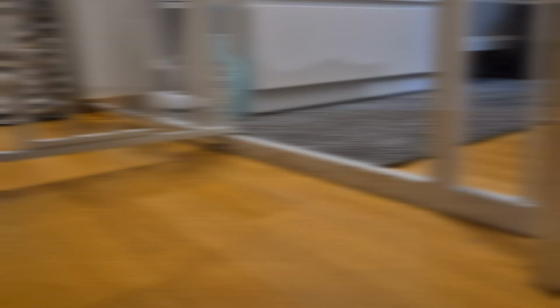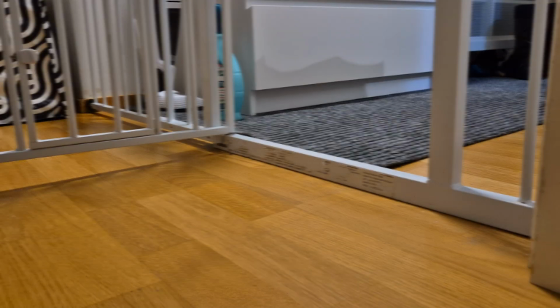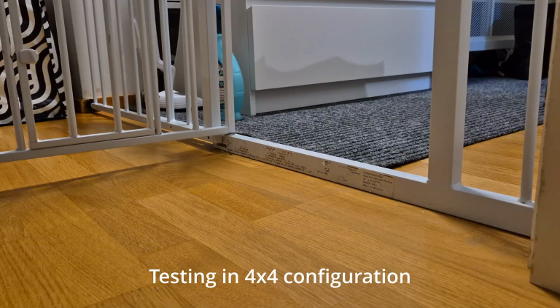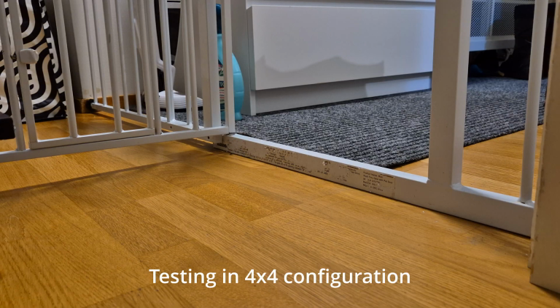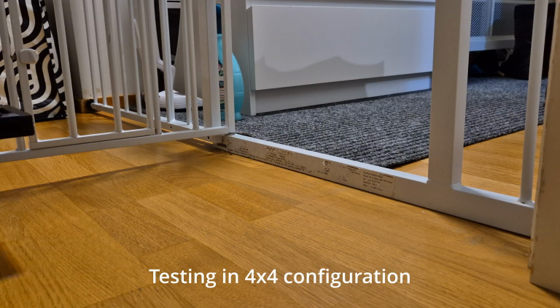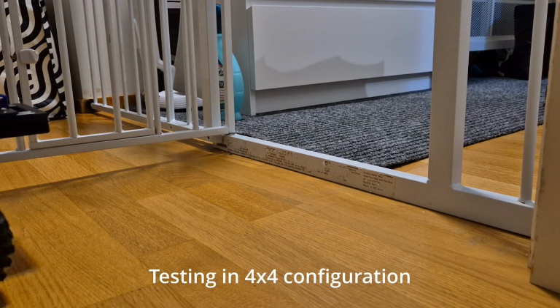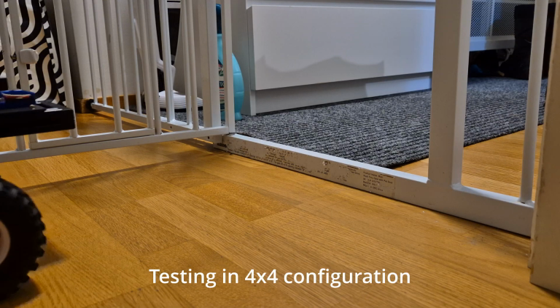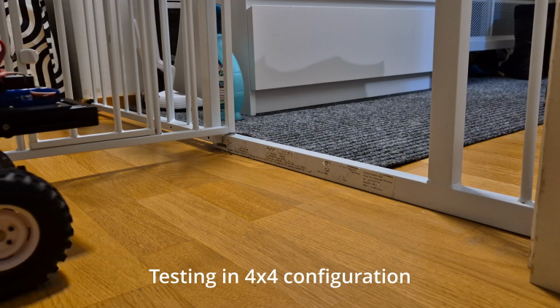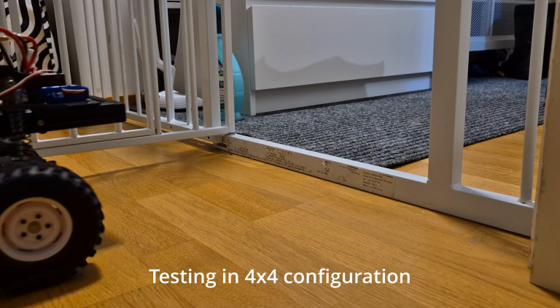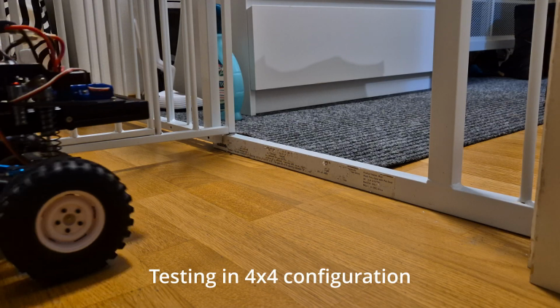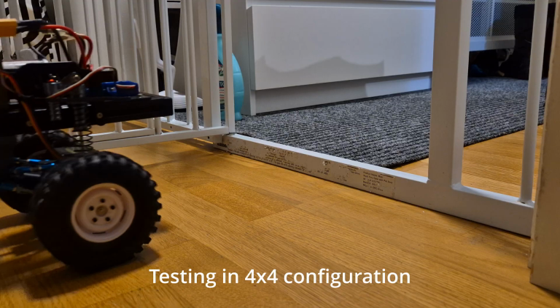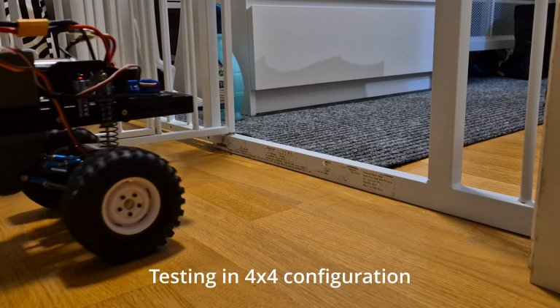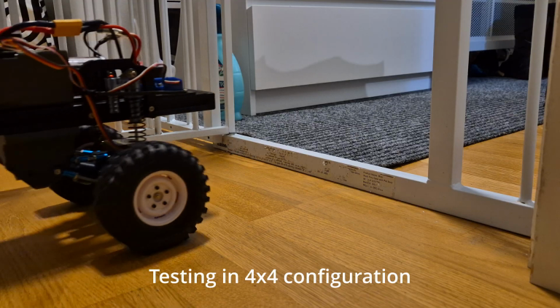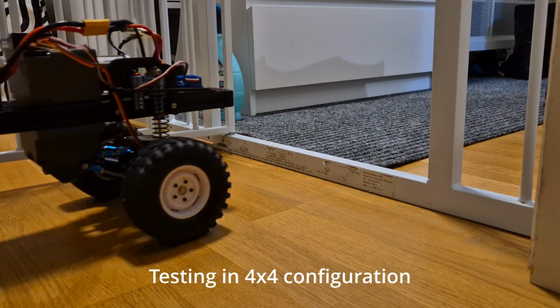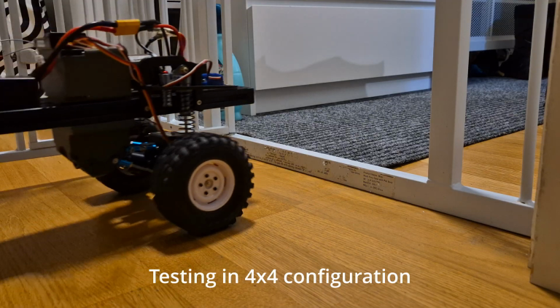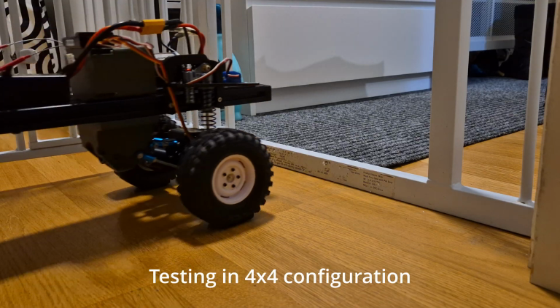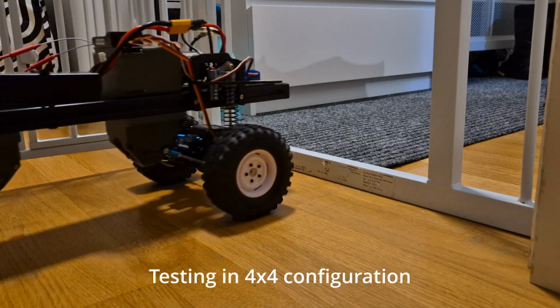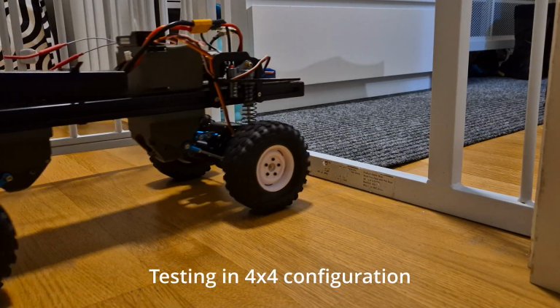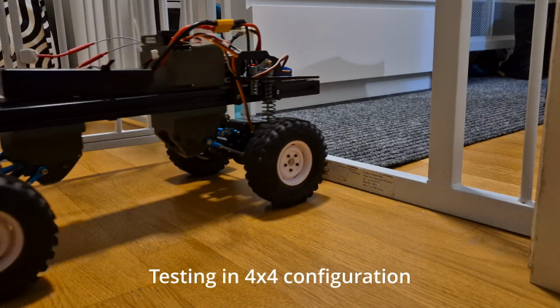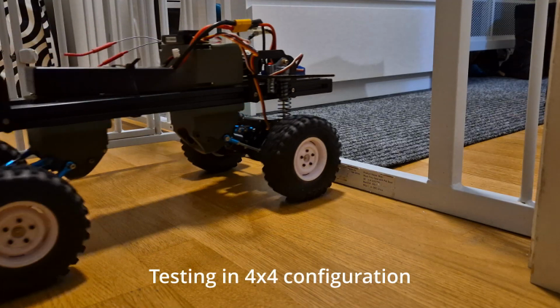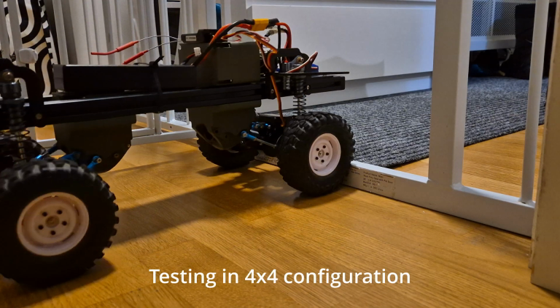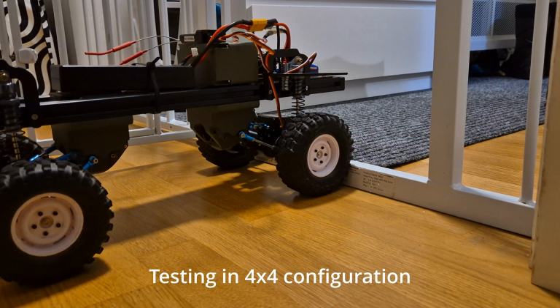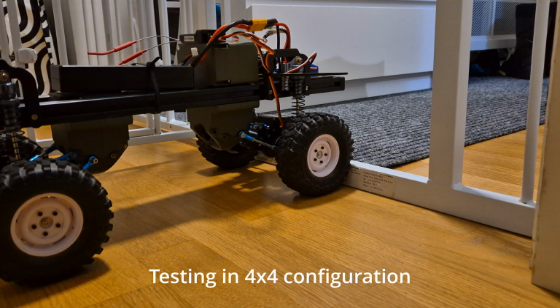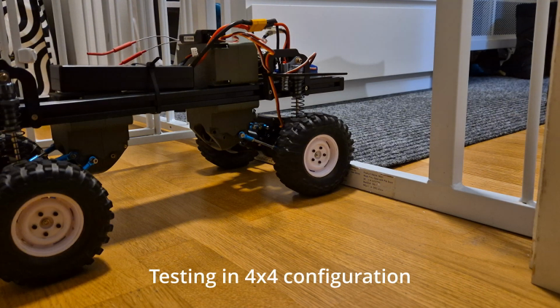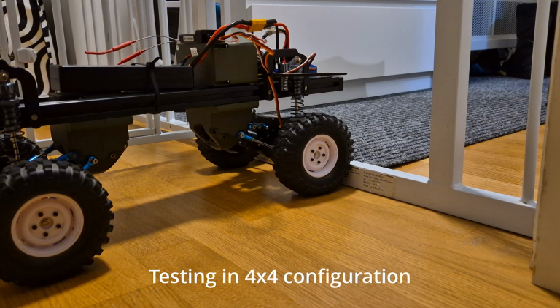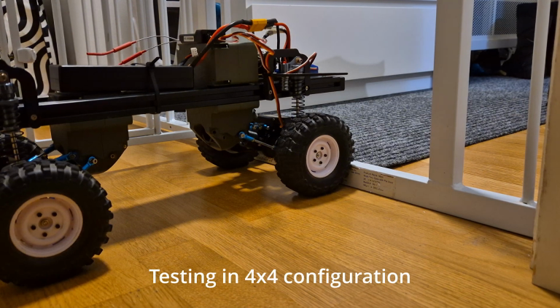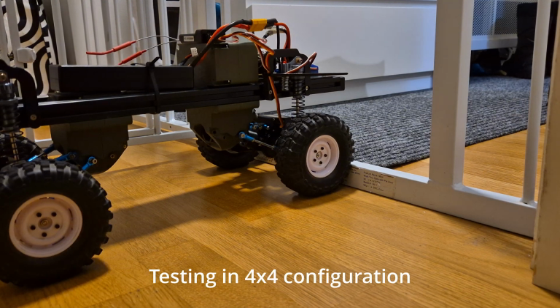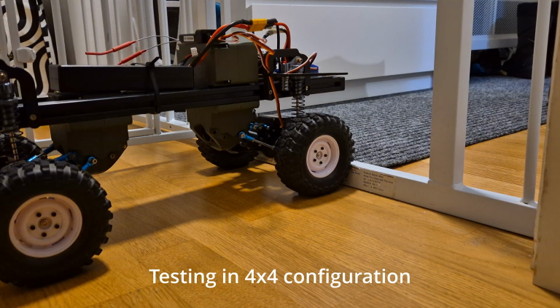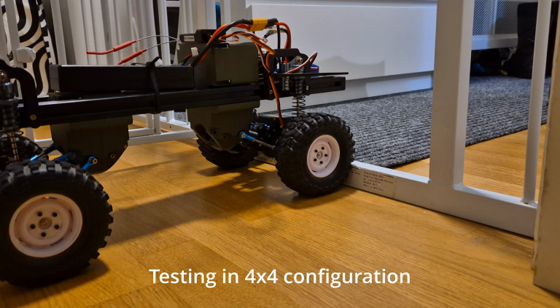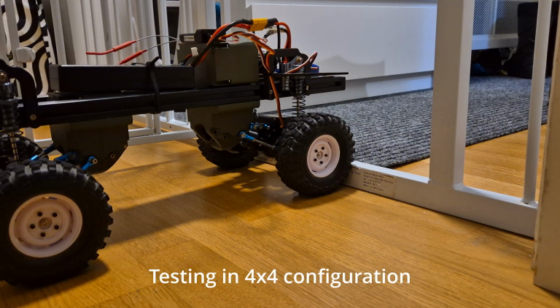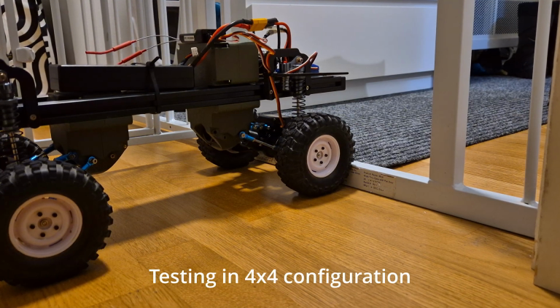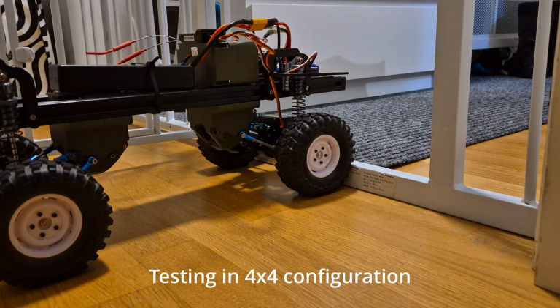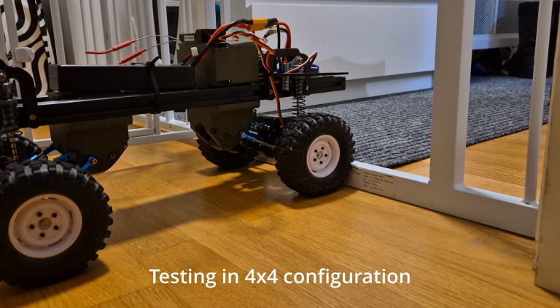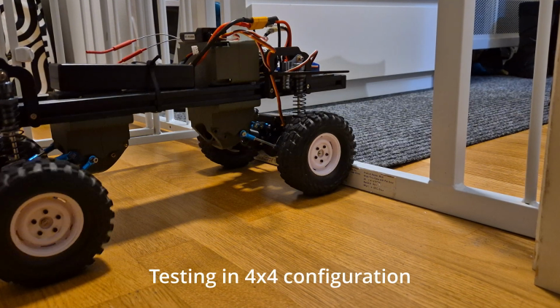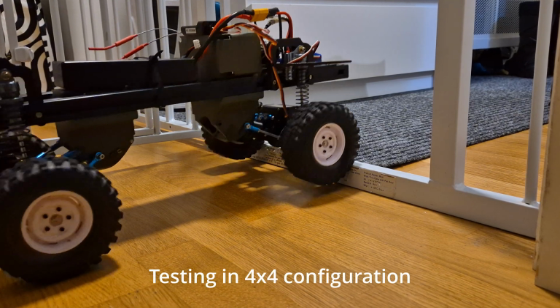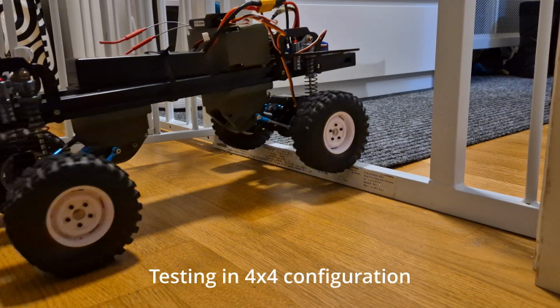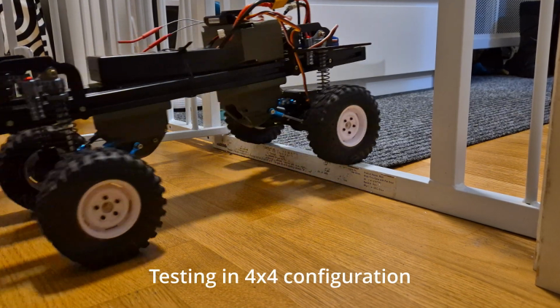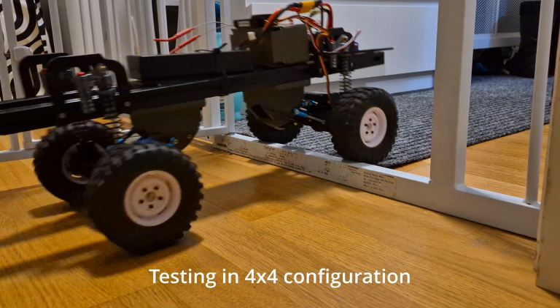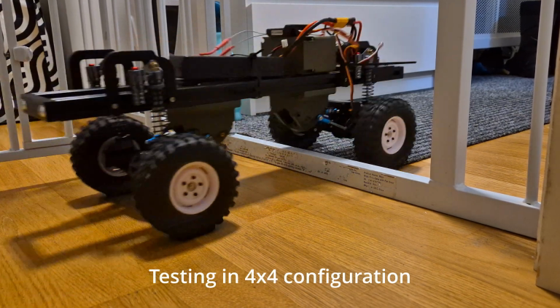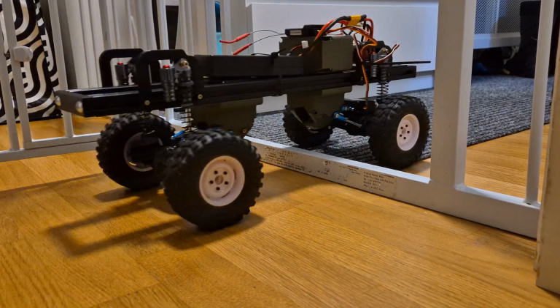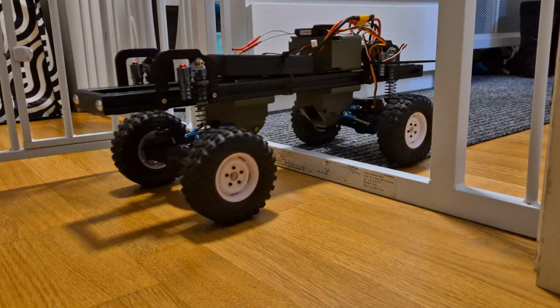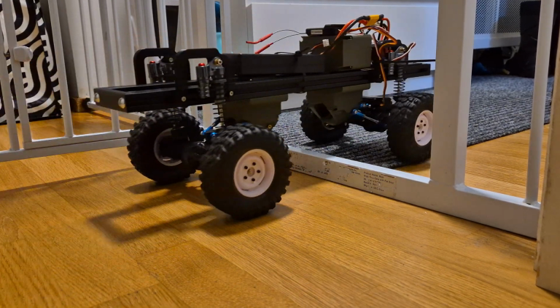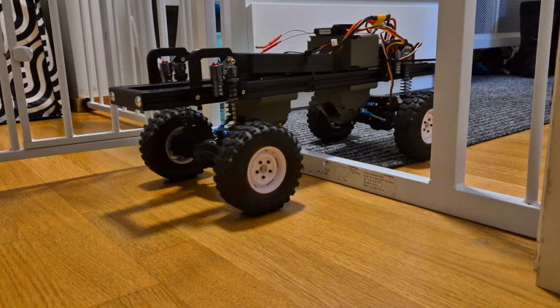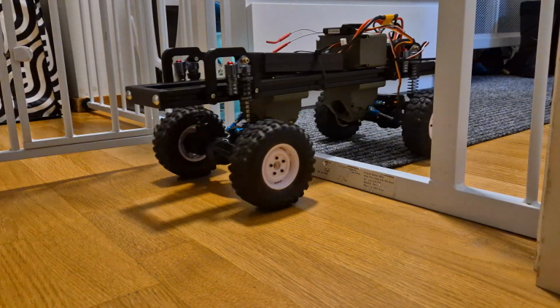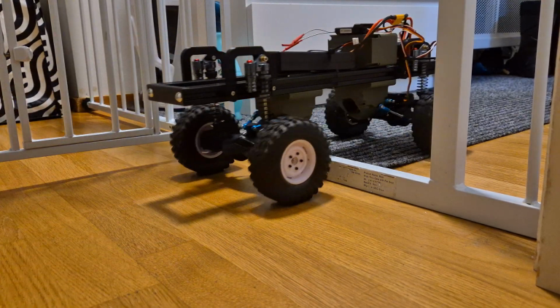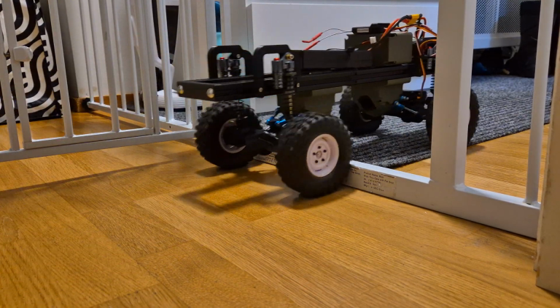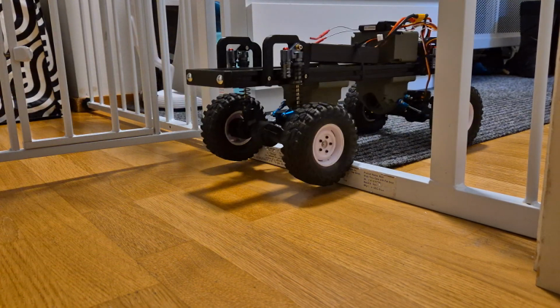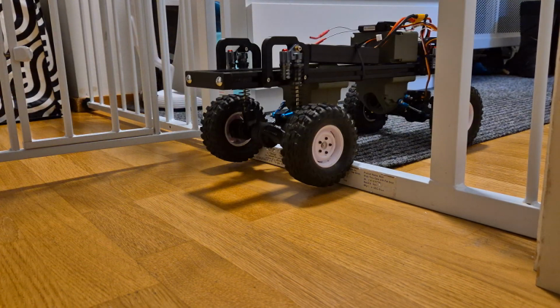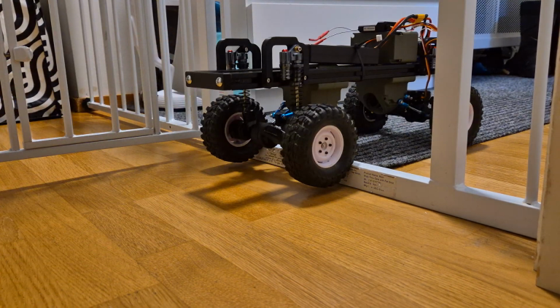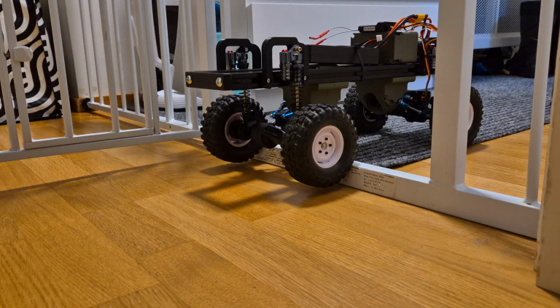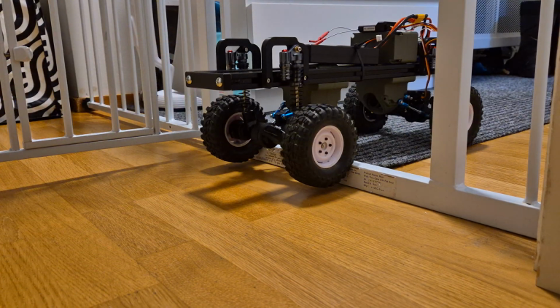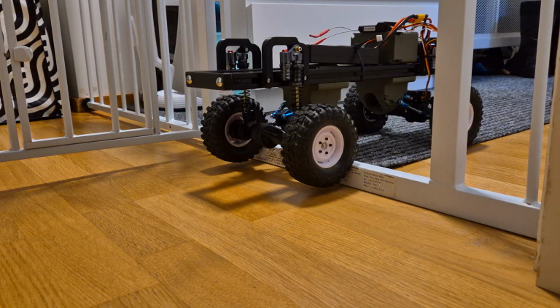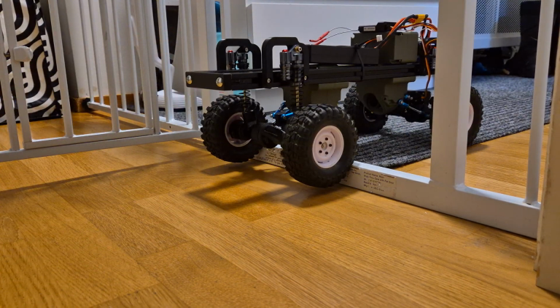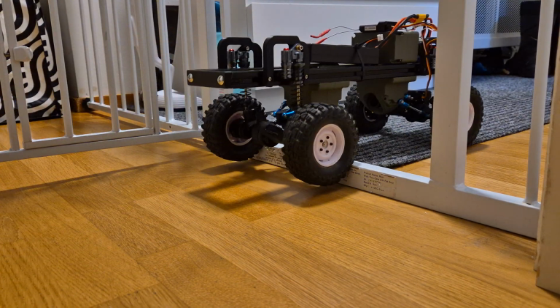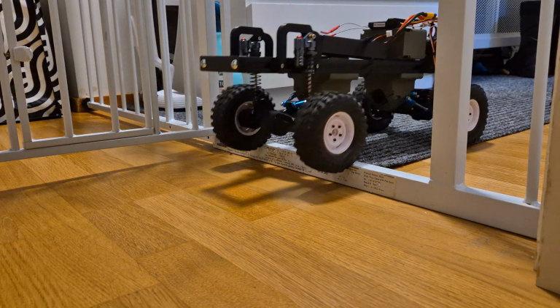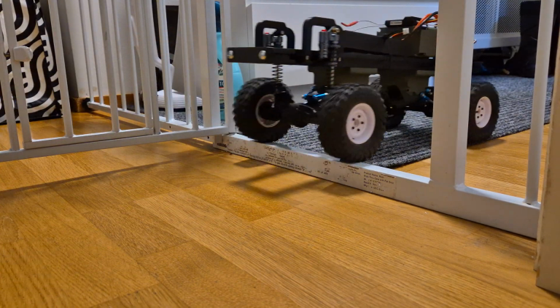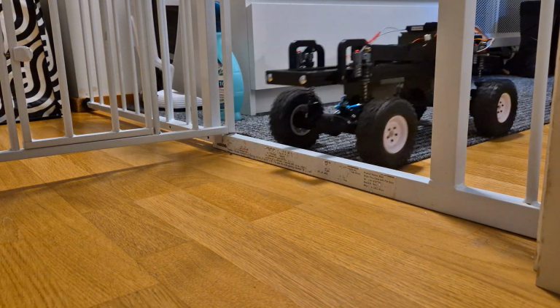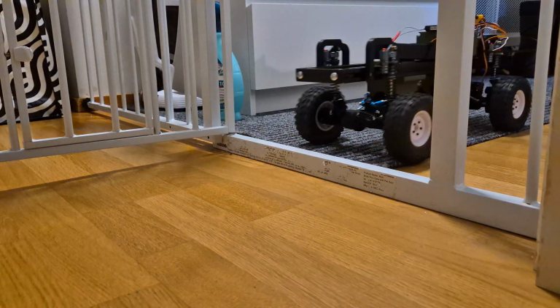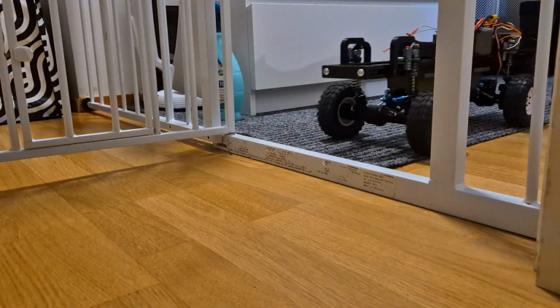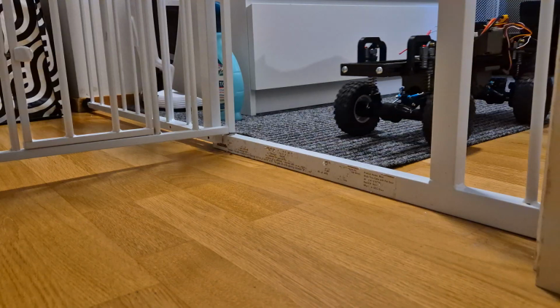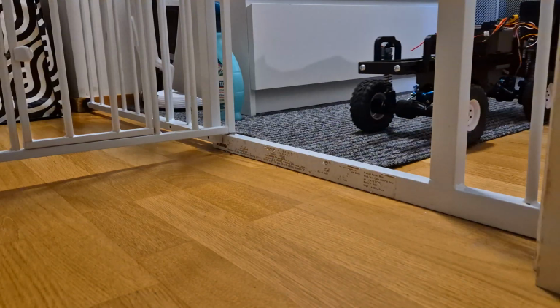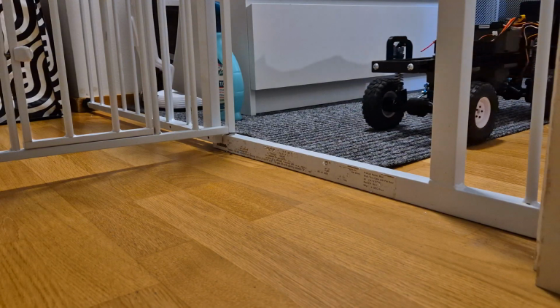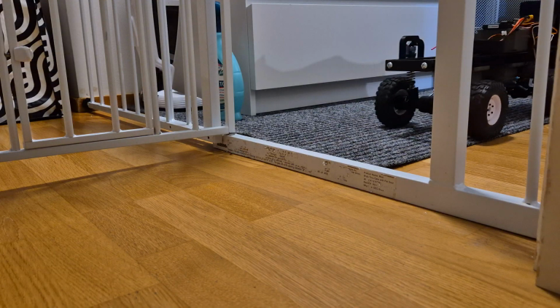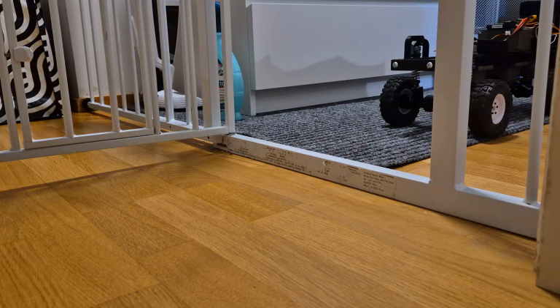I'm pretty sure you want to see how this thing drives, so here's some footage from test drives during various phases of the development.